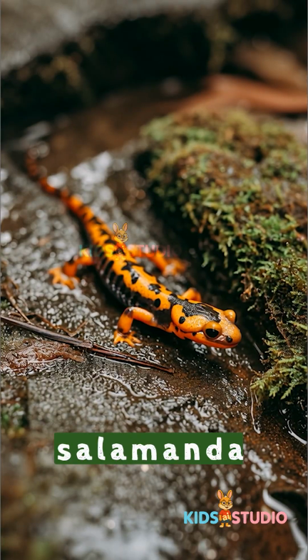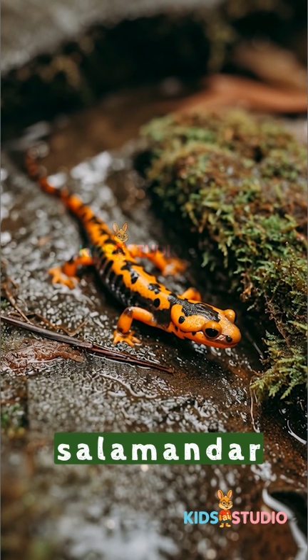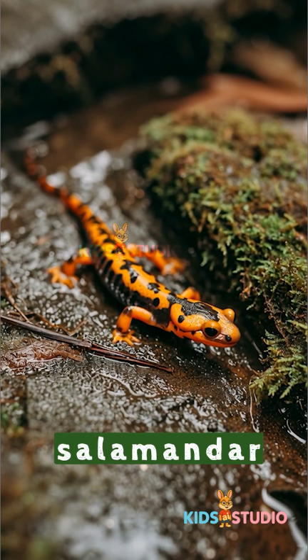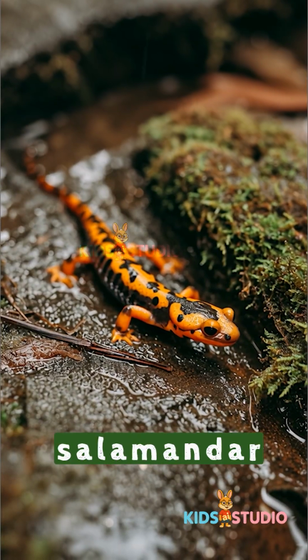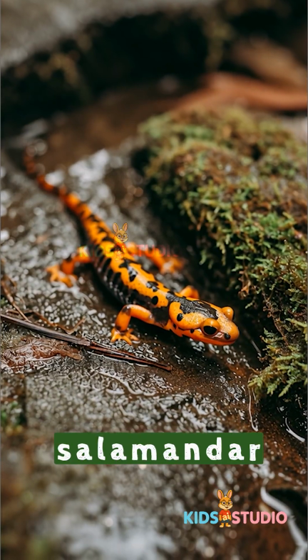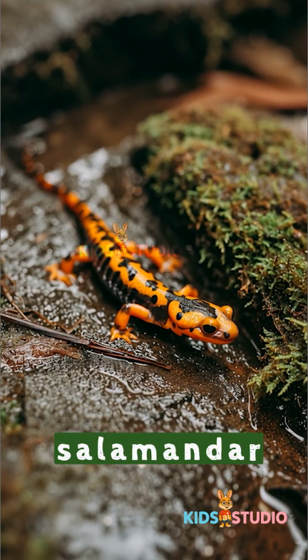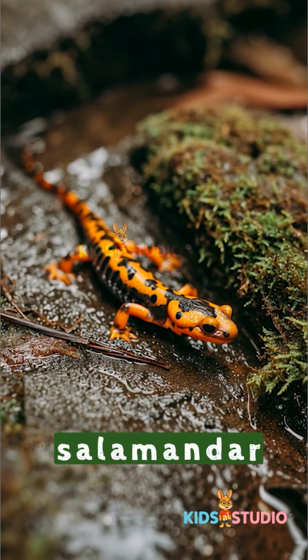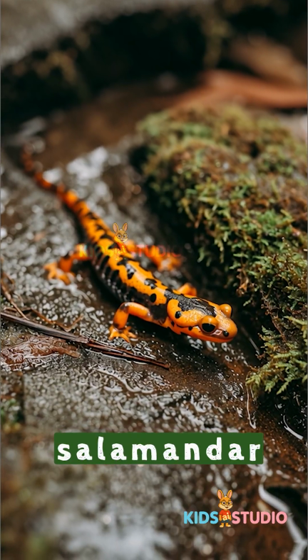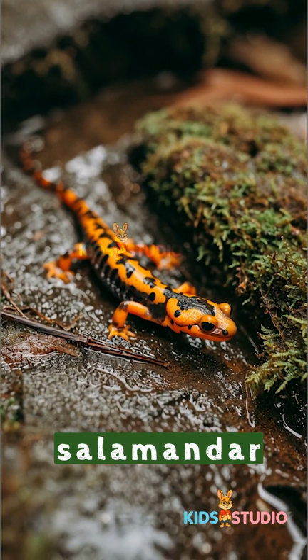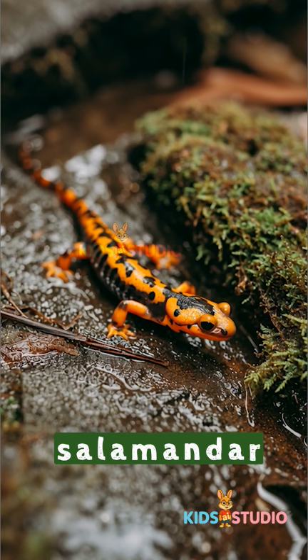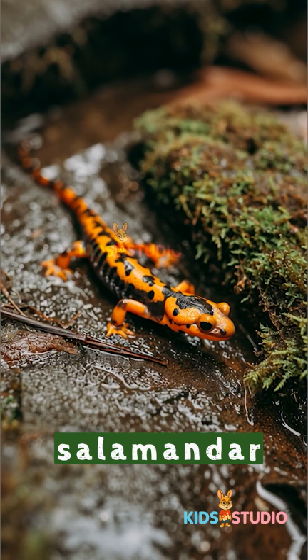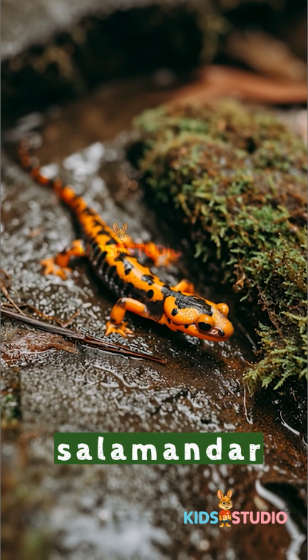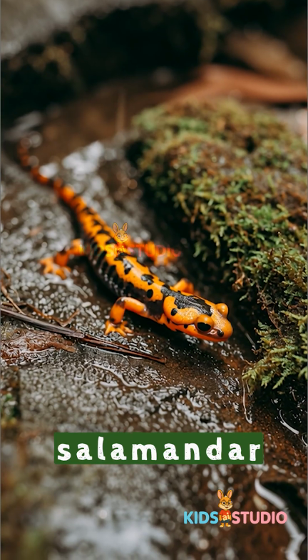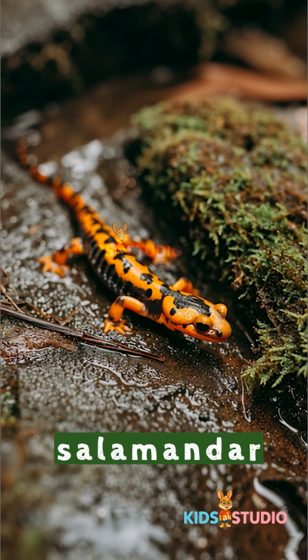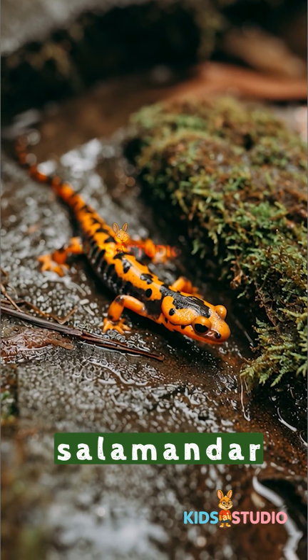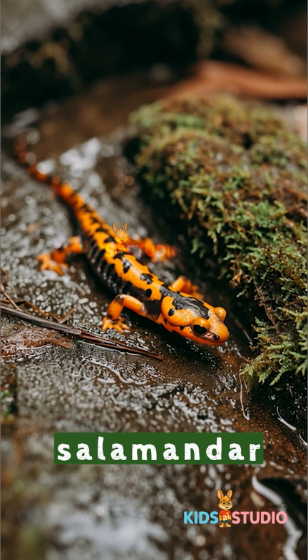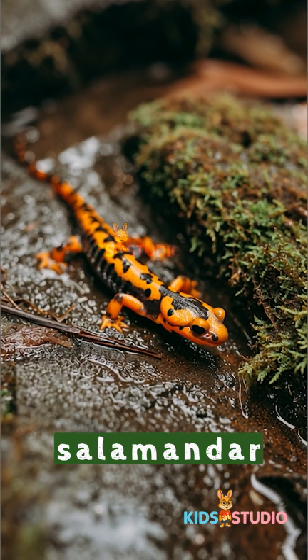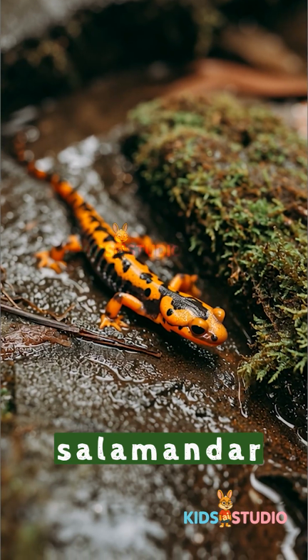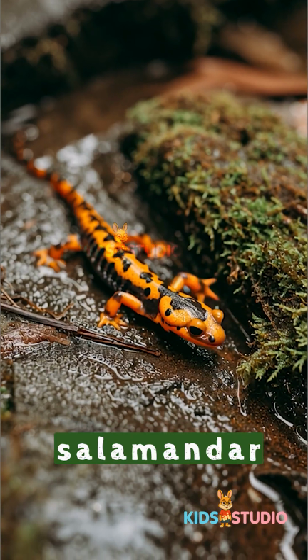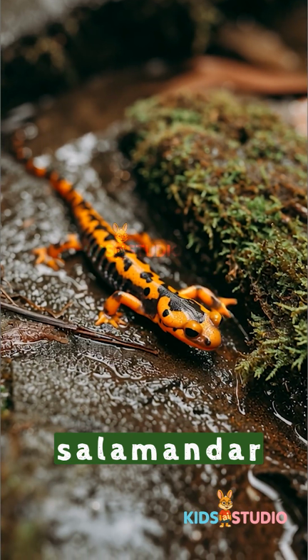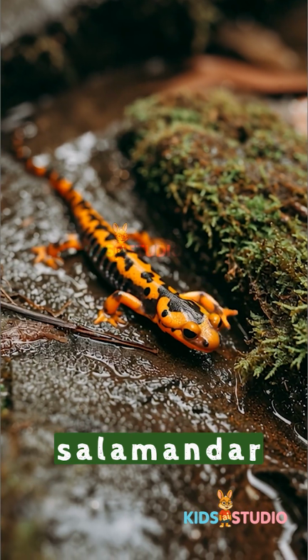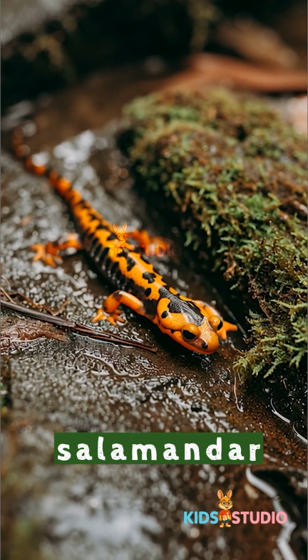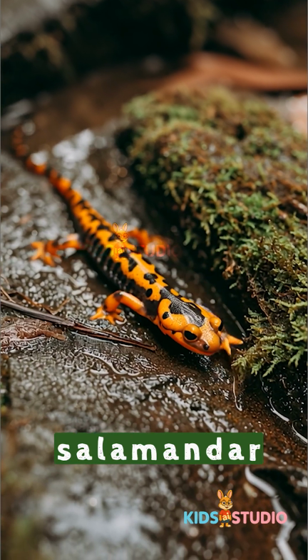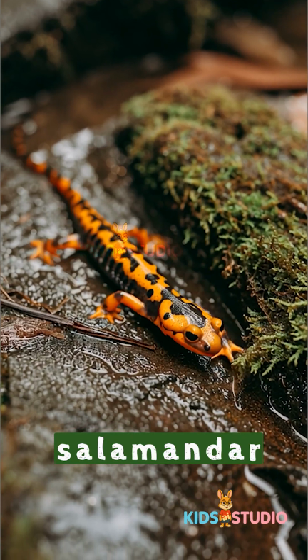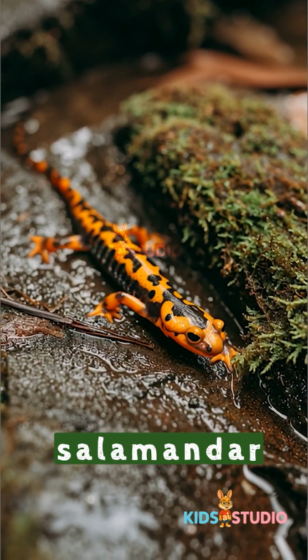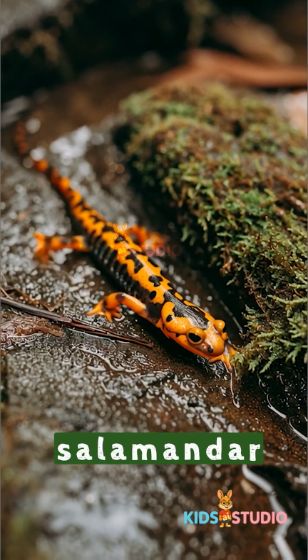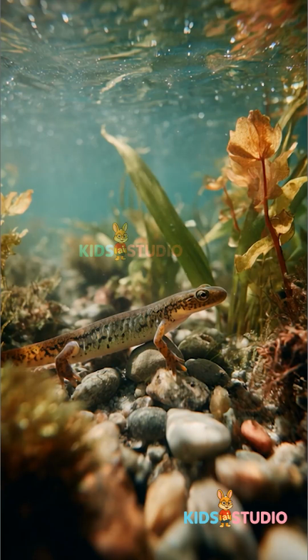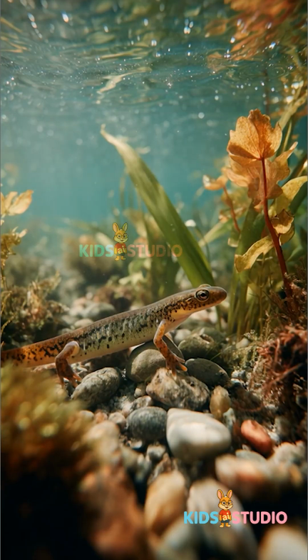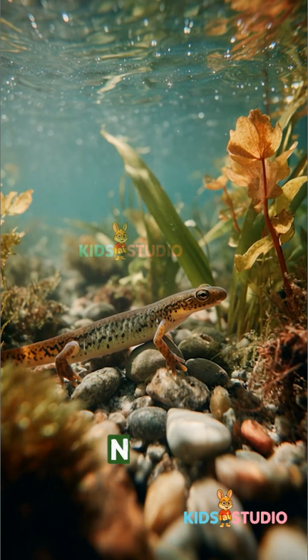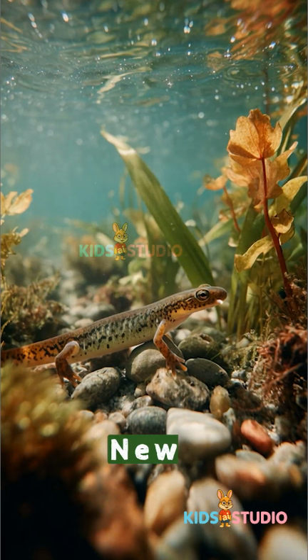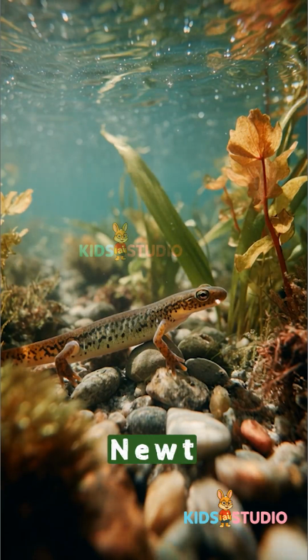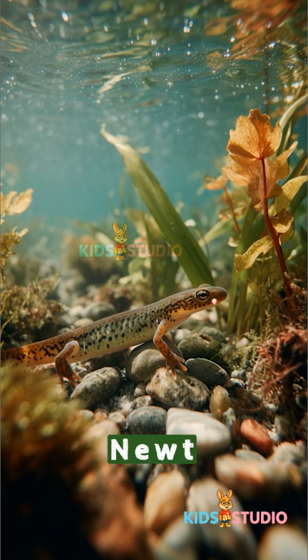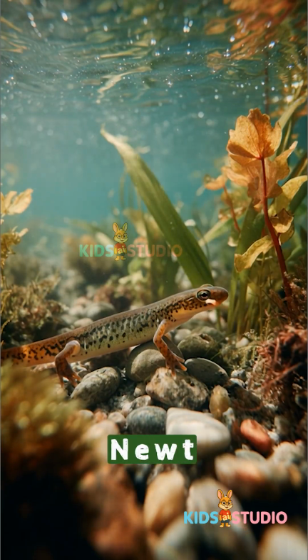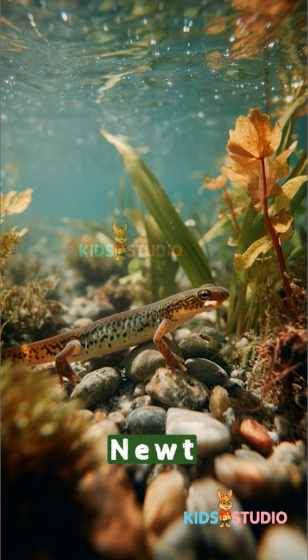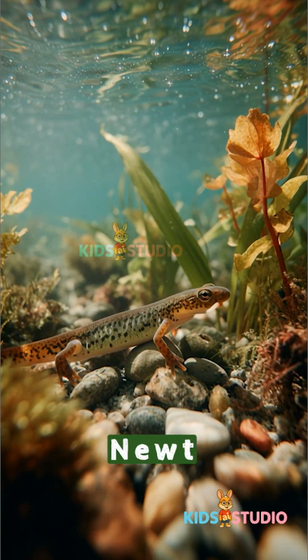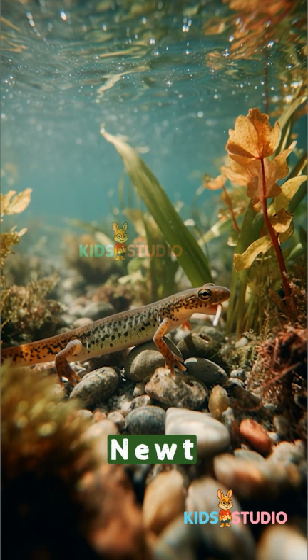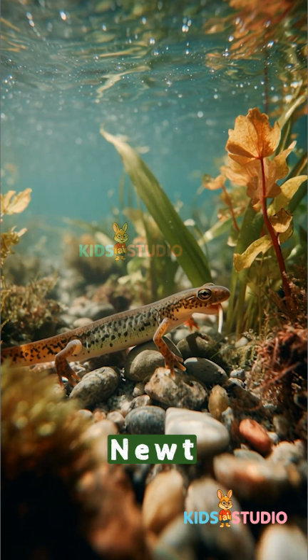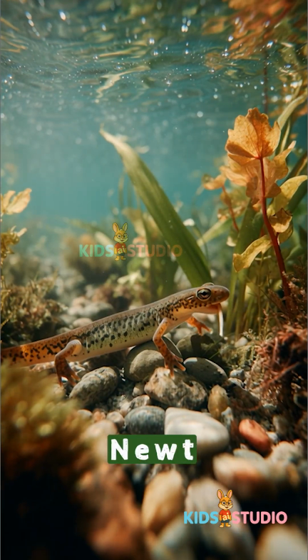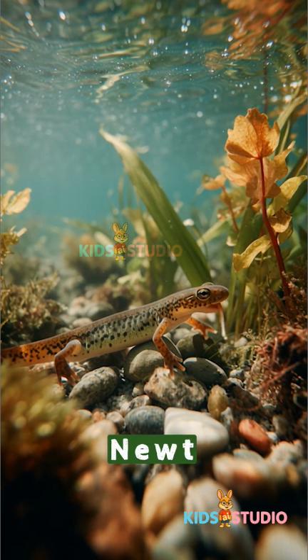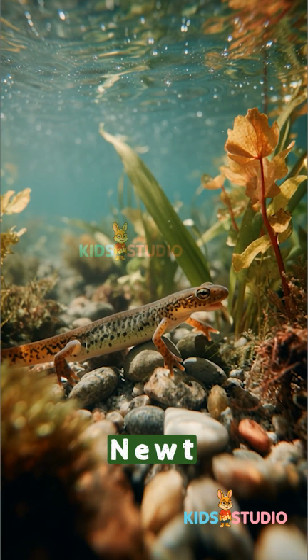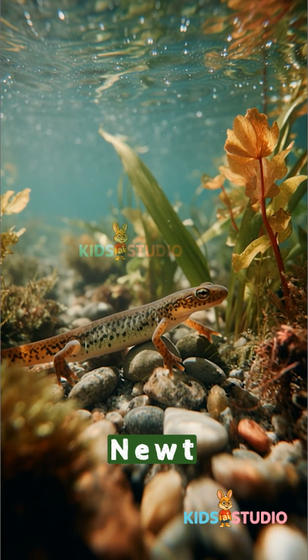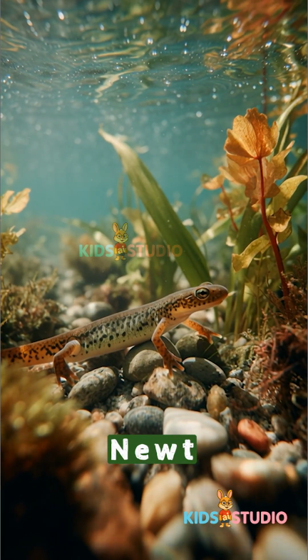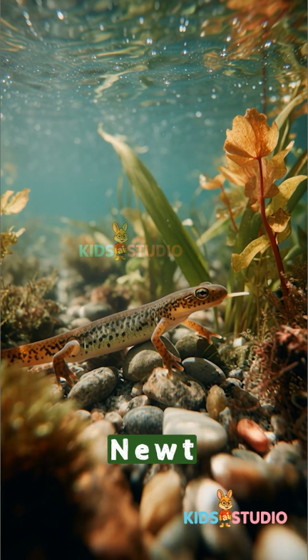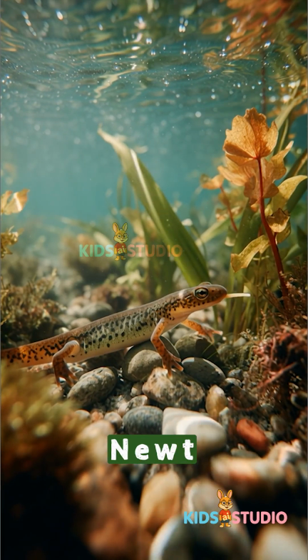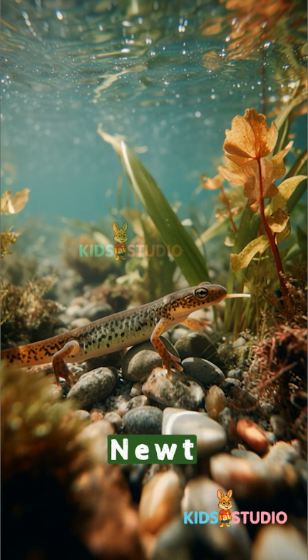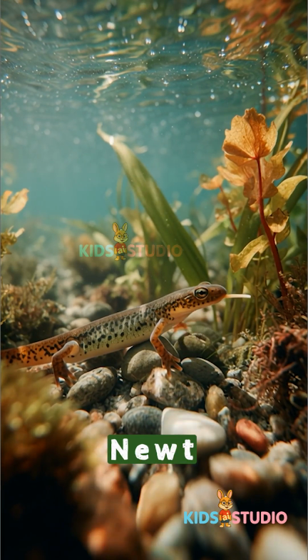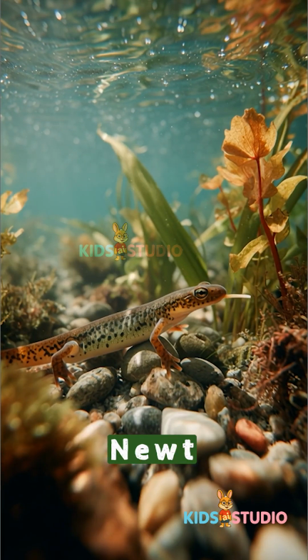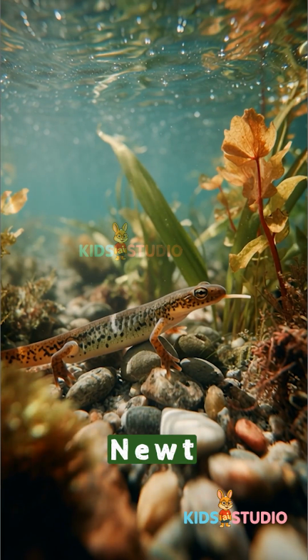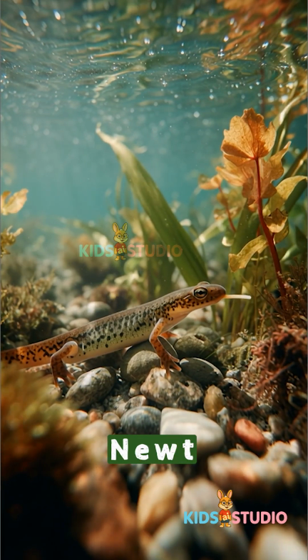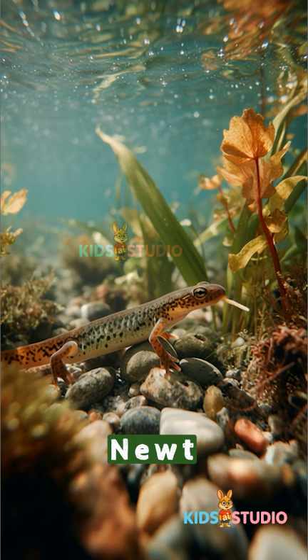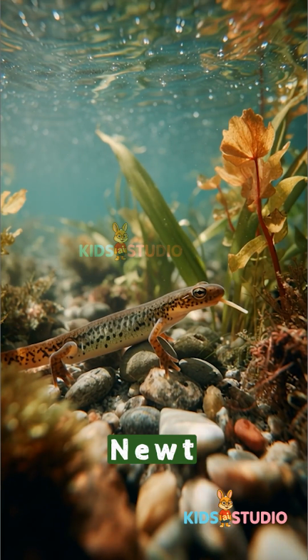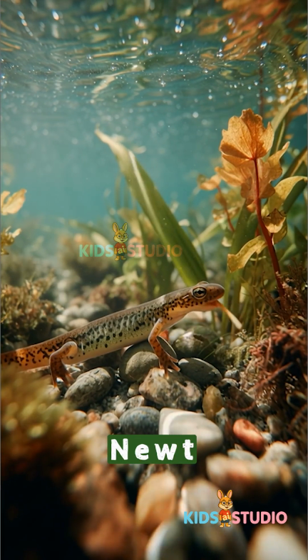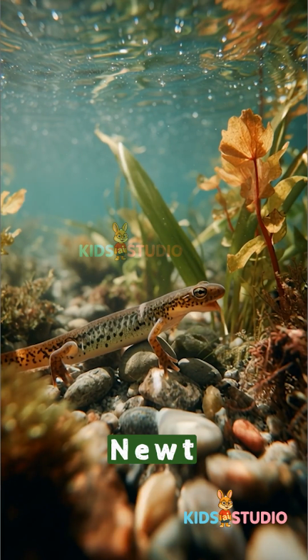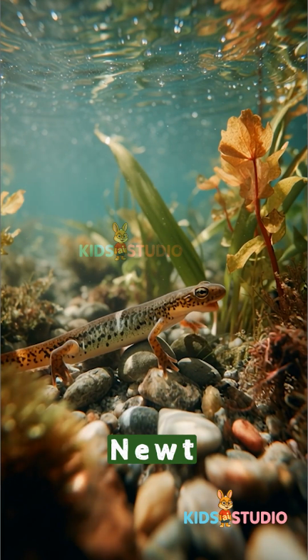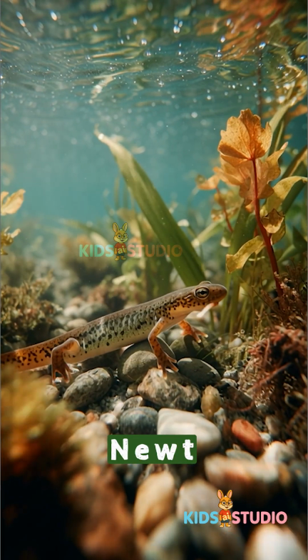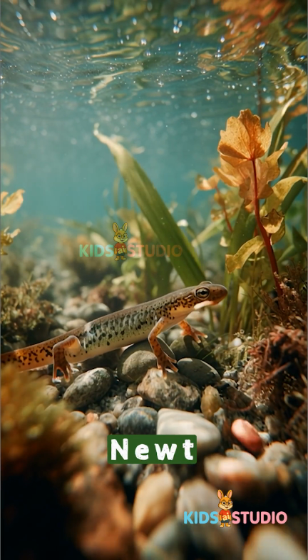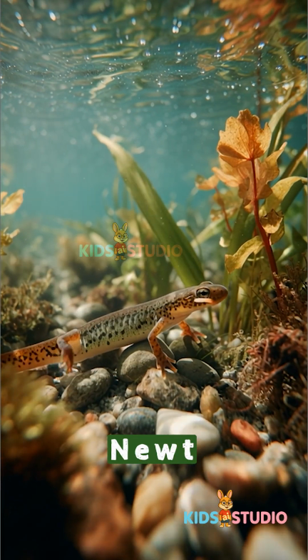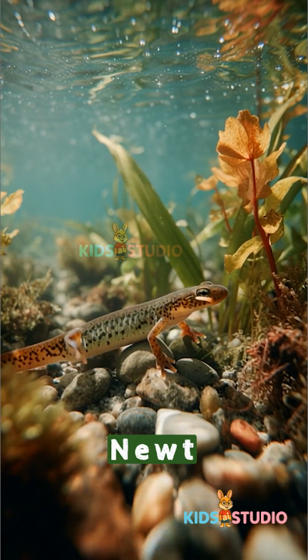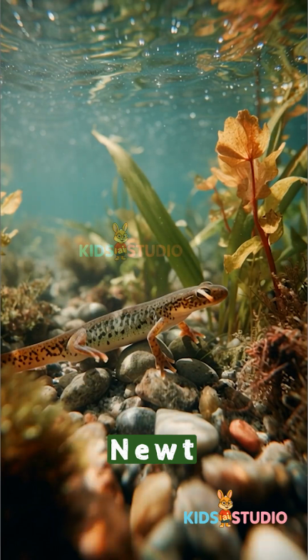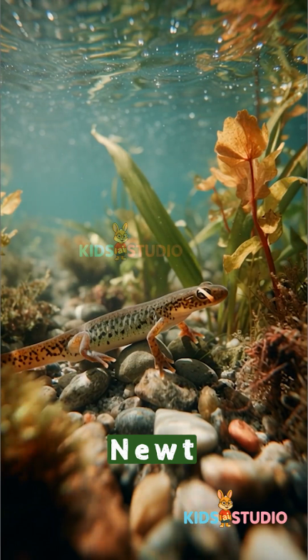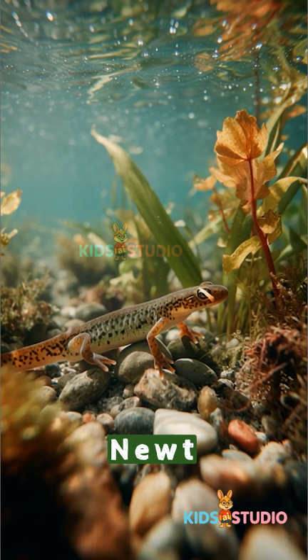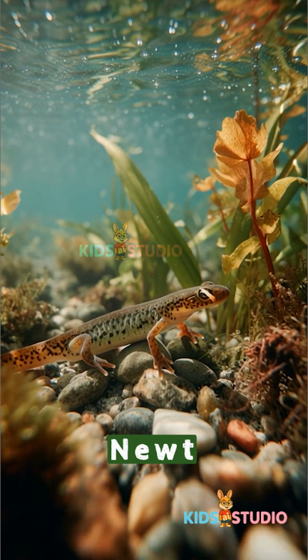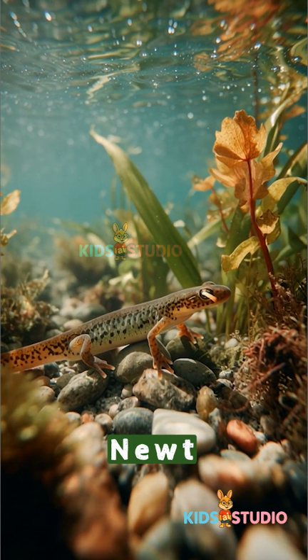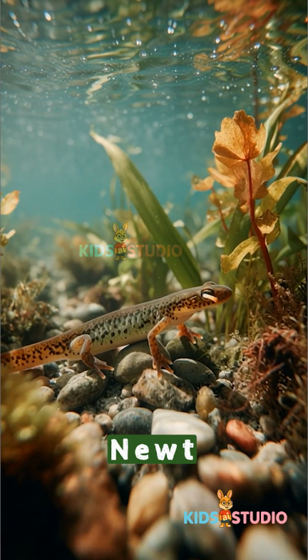Salamander. Long and colorful. Newt. Small salamander that loves water.